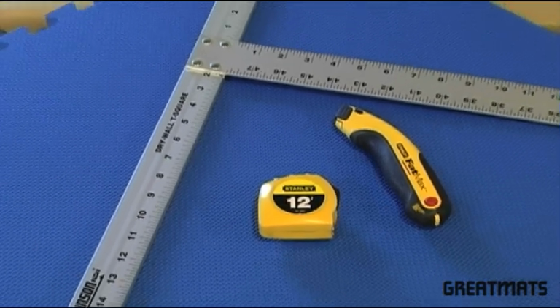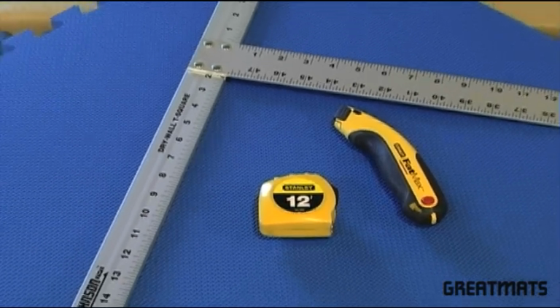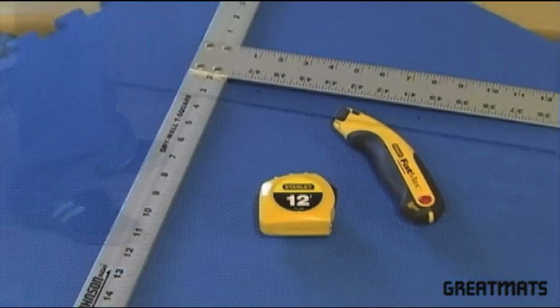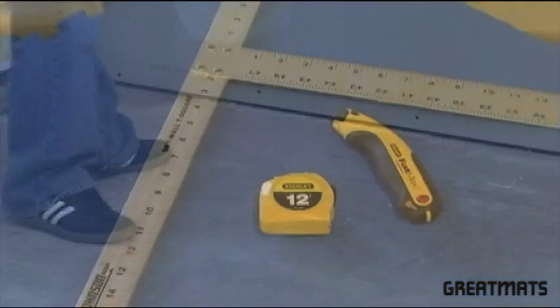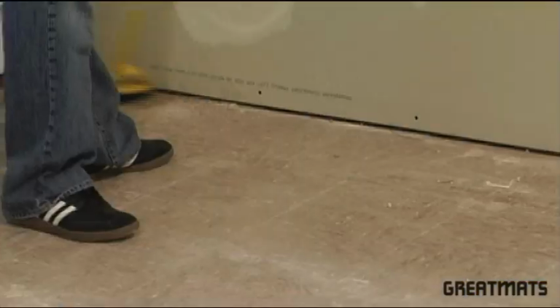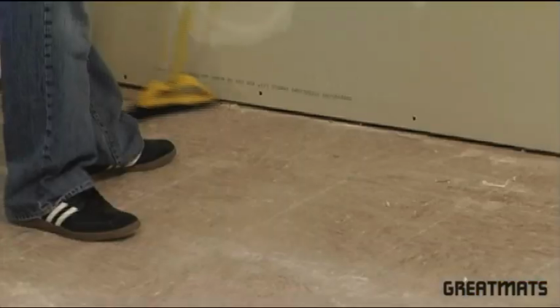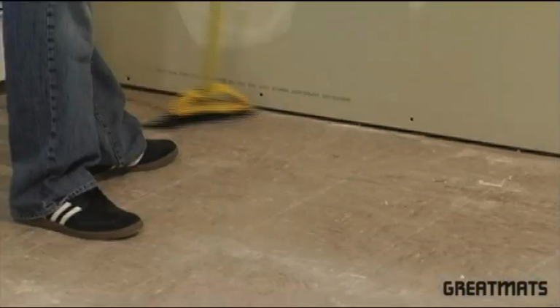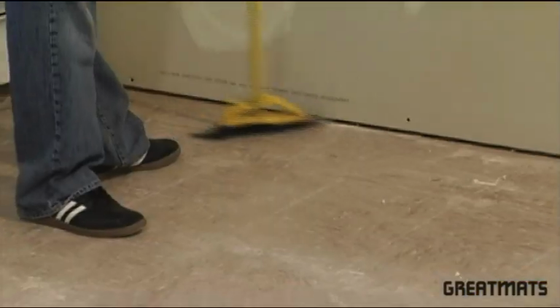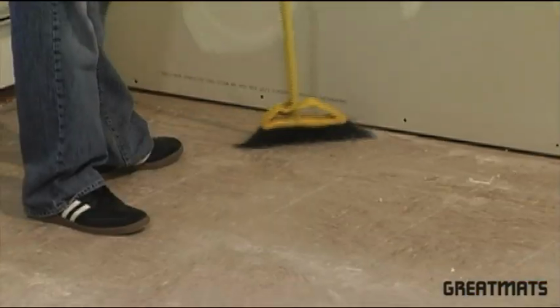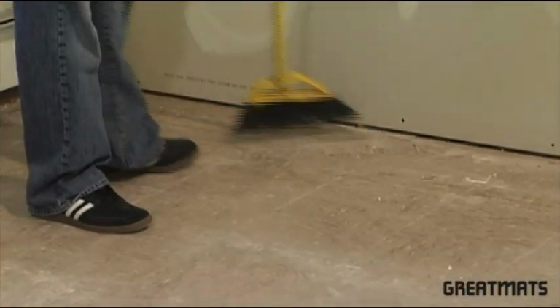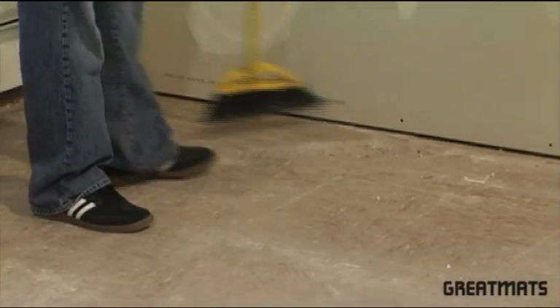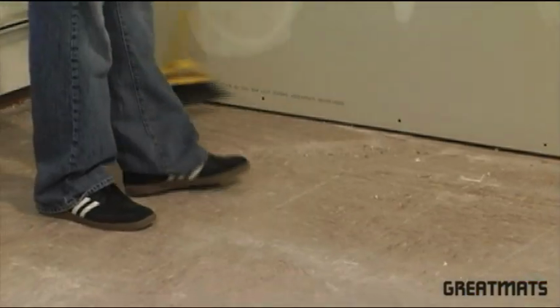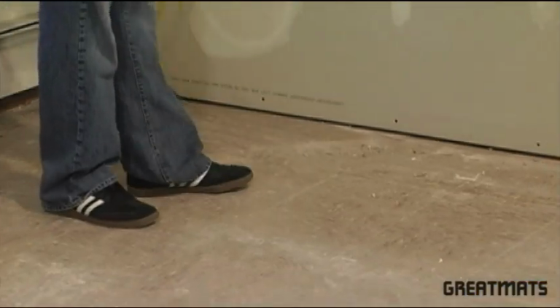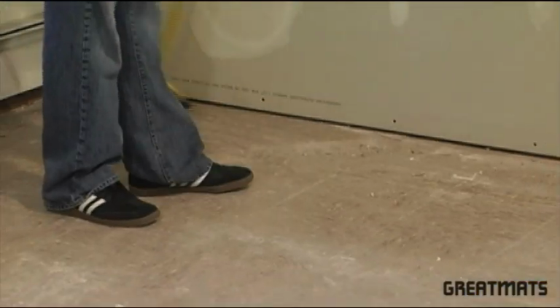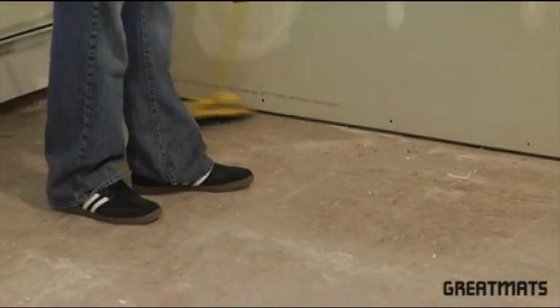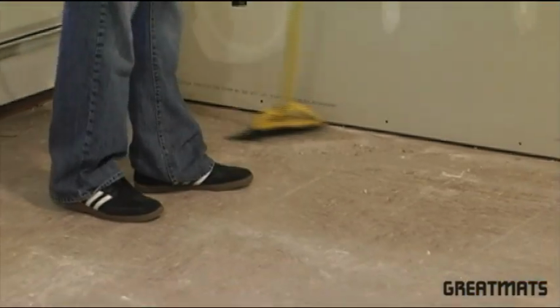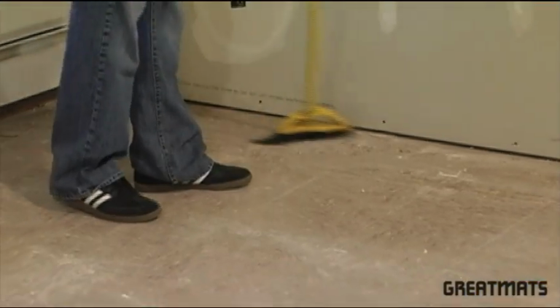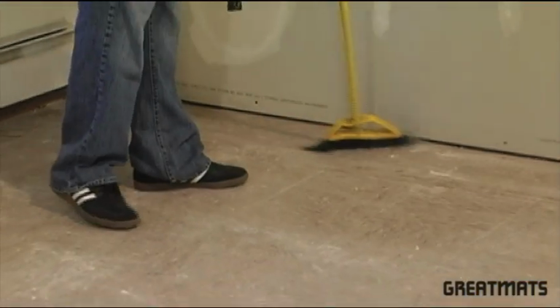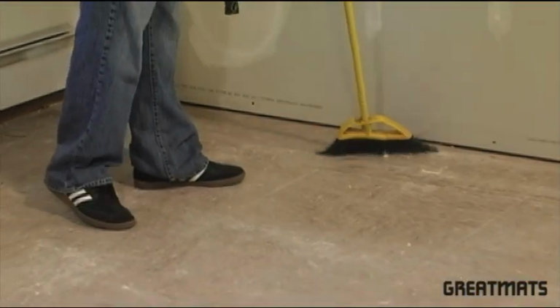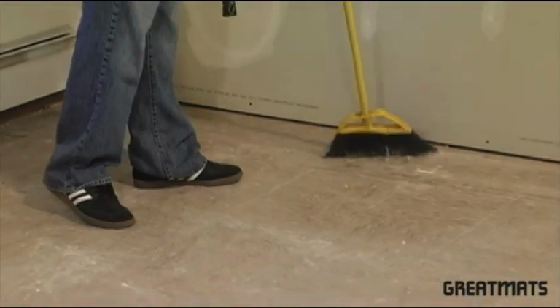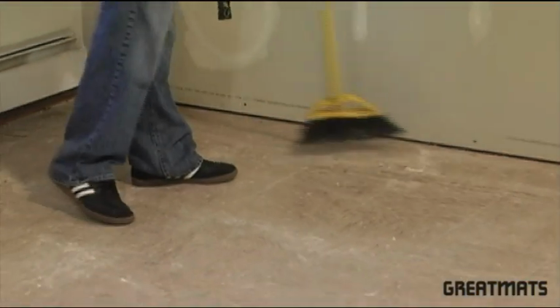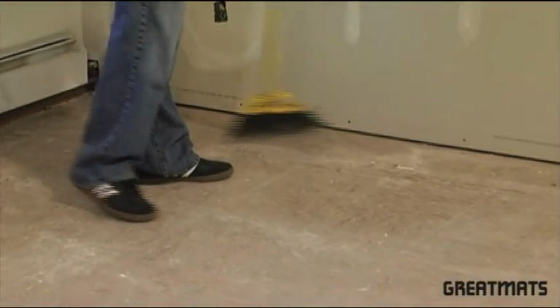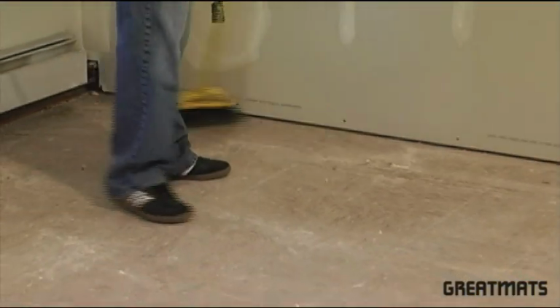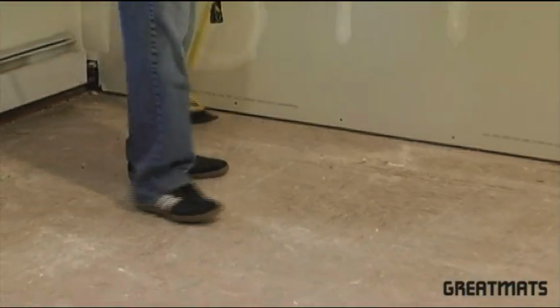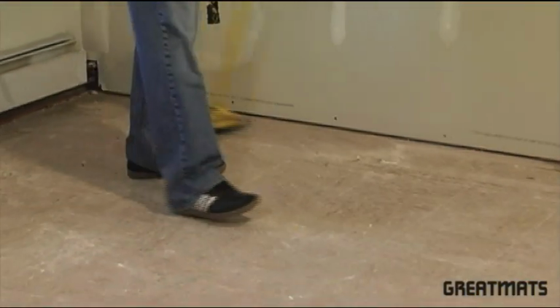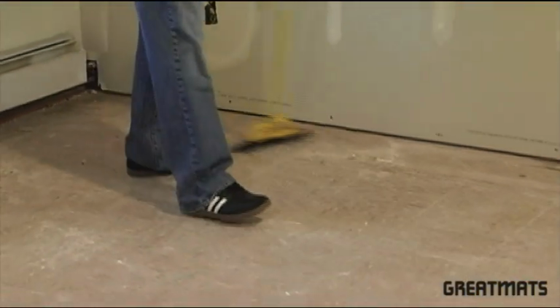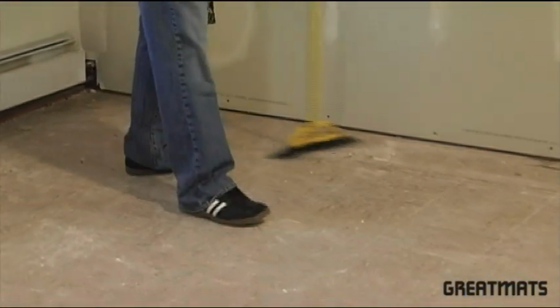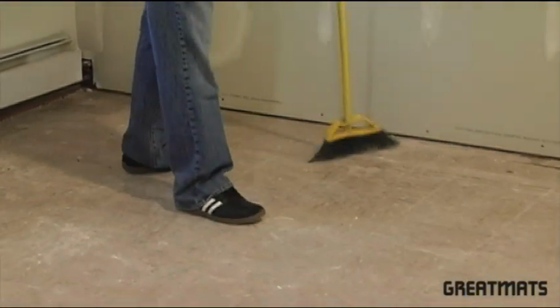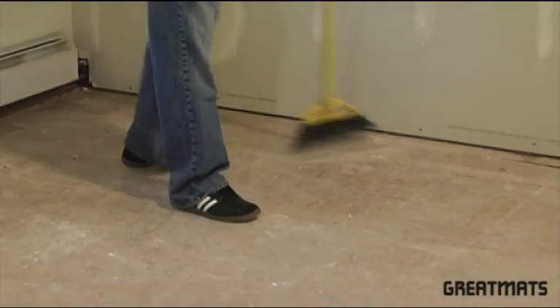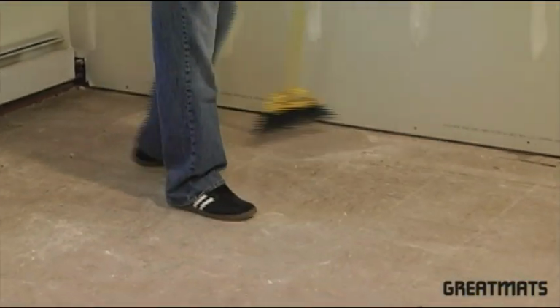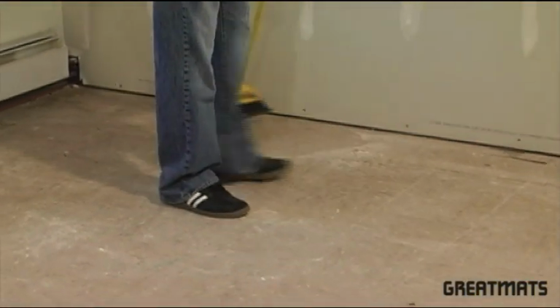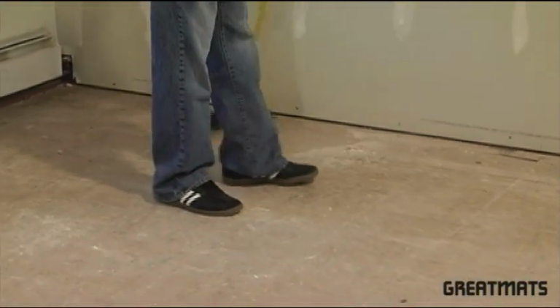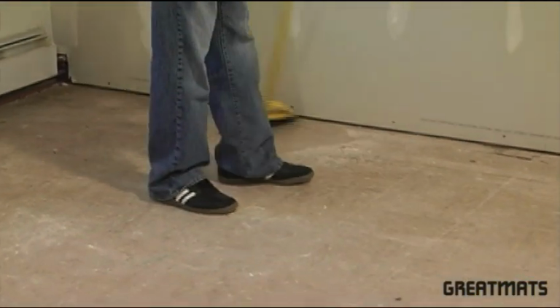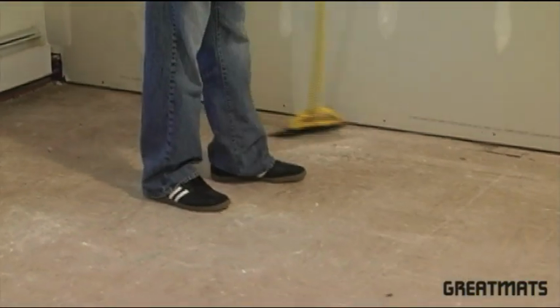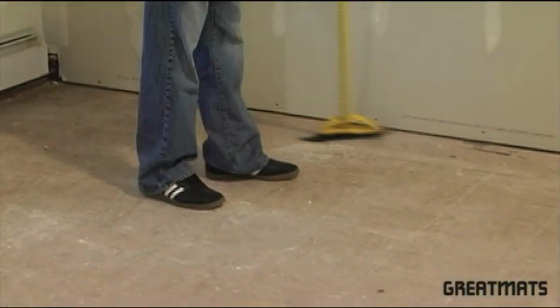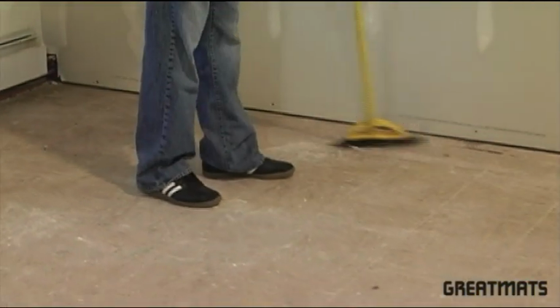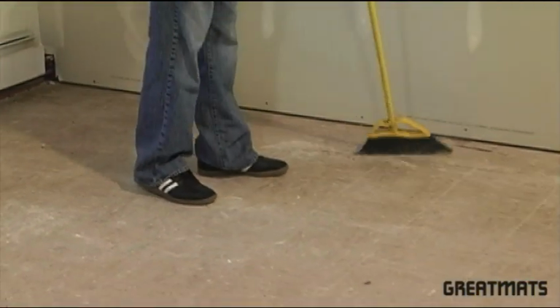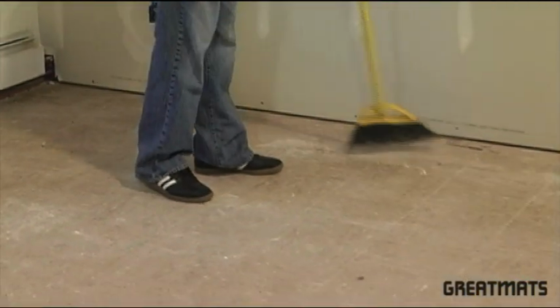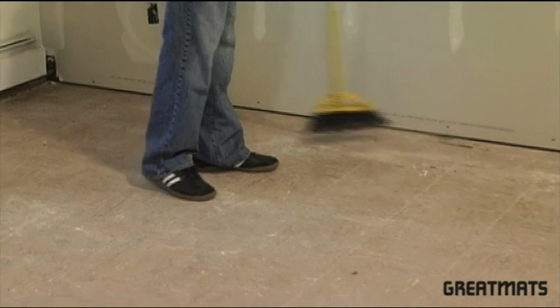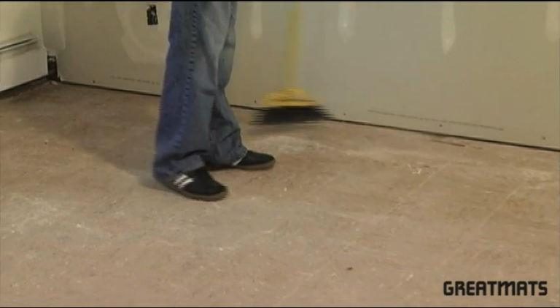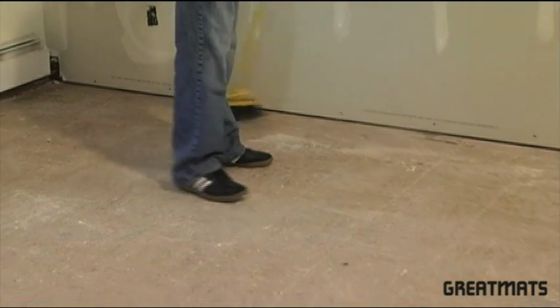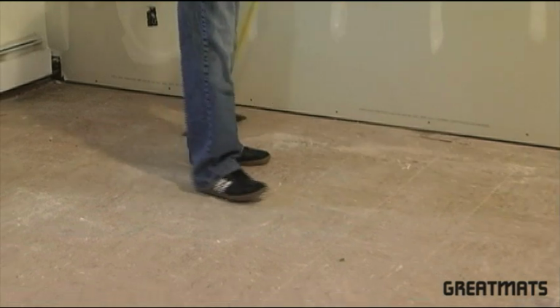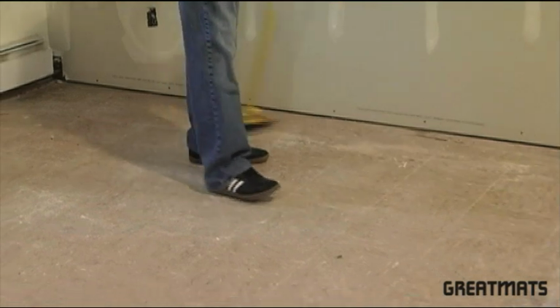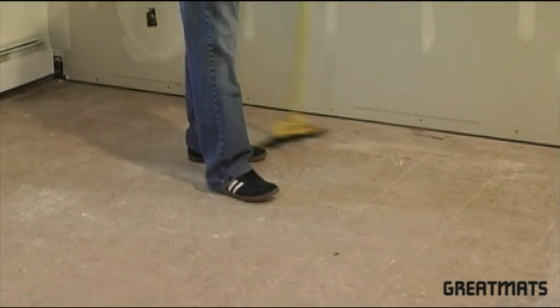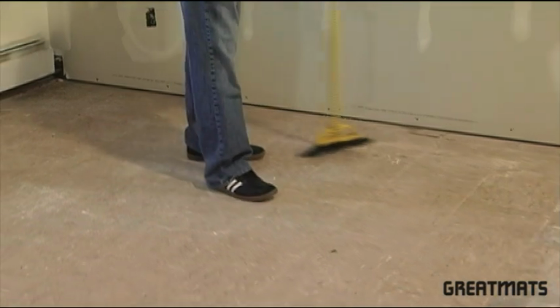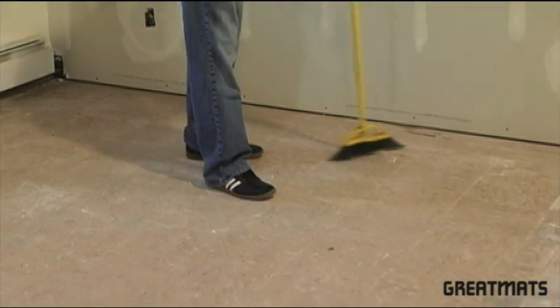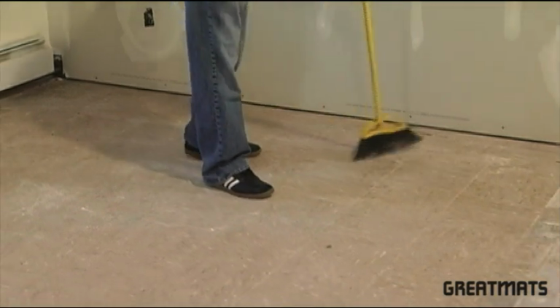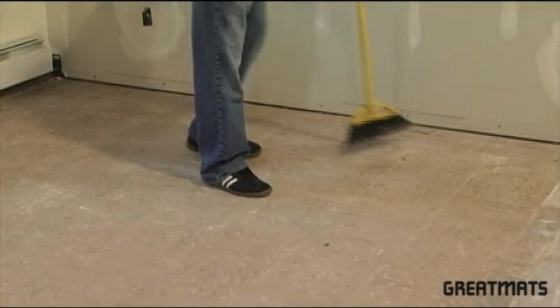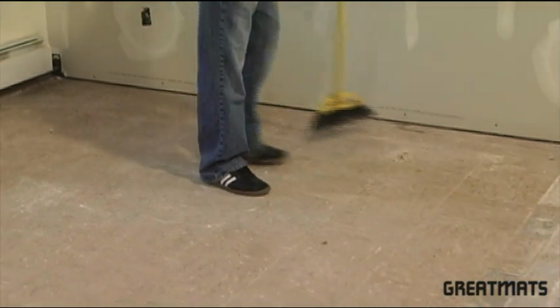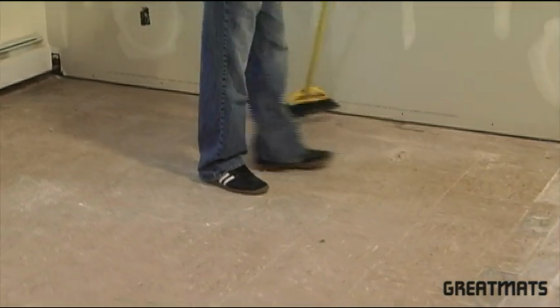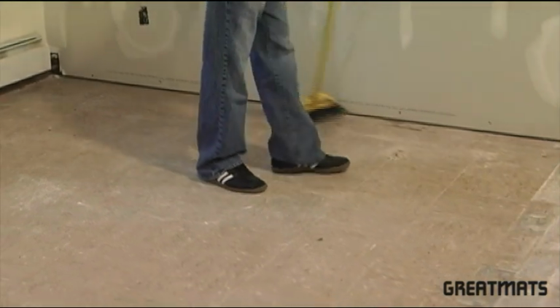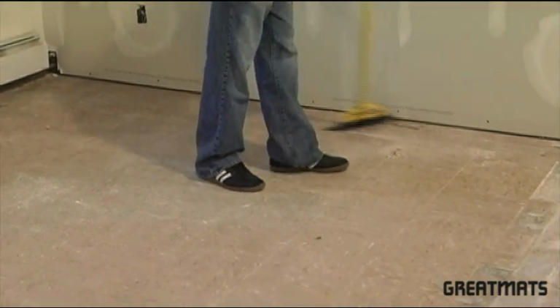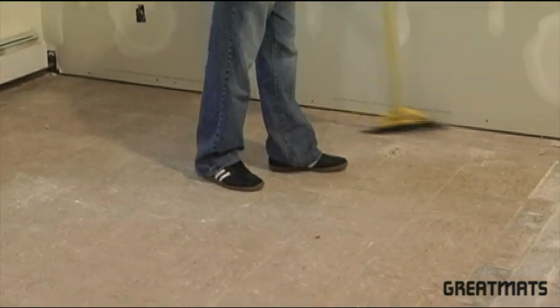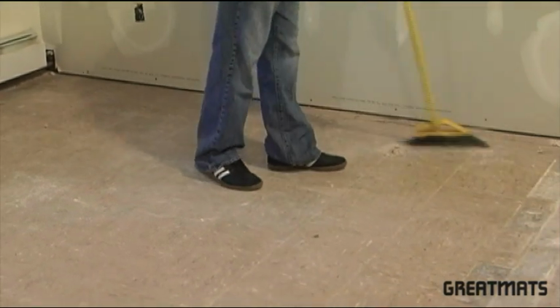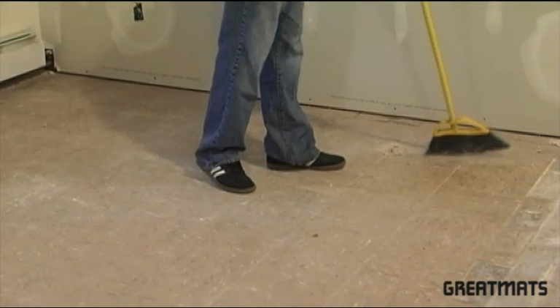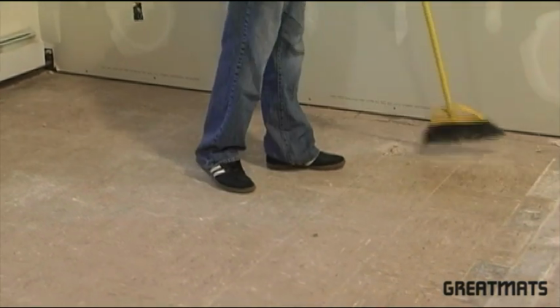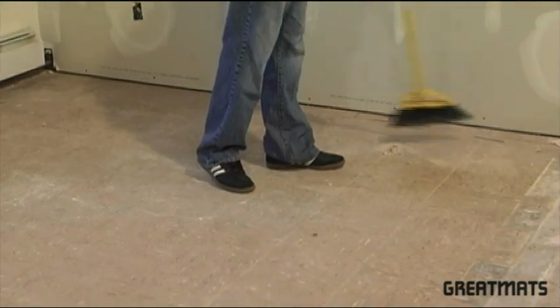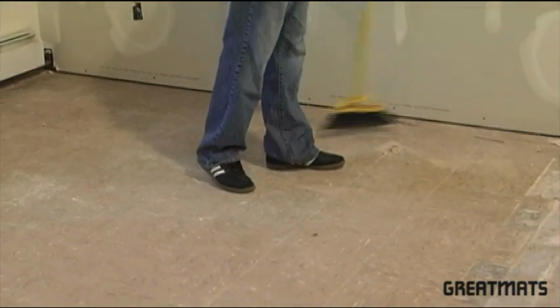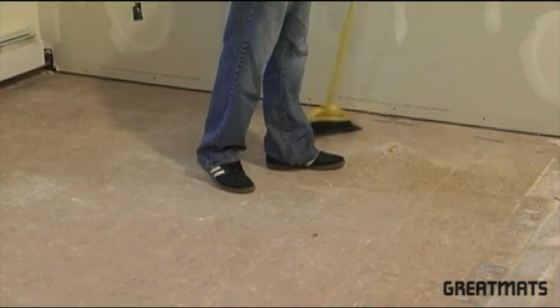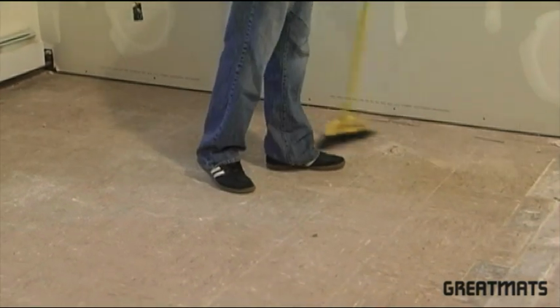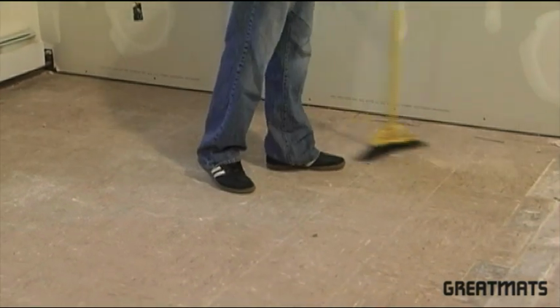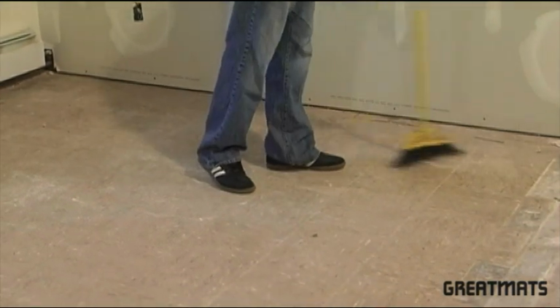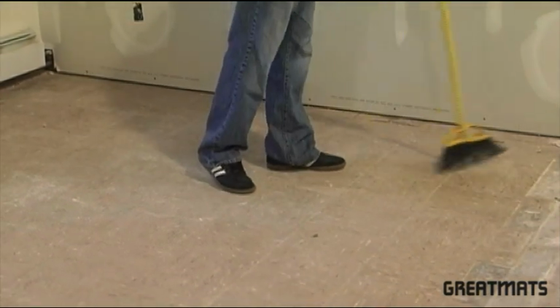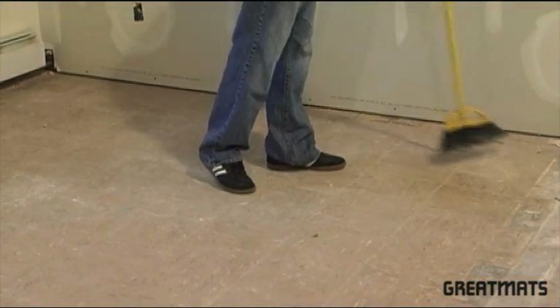Before you begin, you will want to sweep and clean the floor surface you'll be laying your foam on top of.